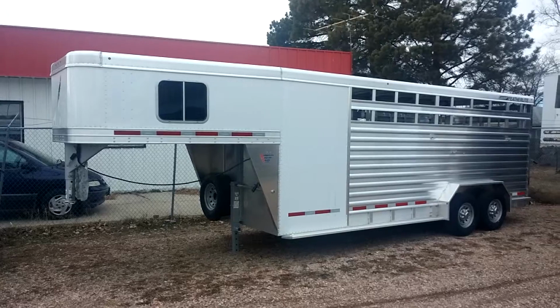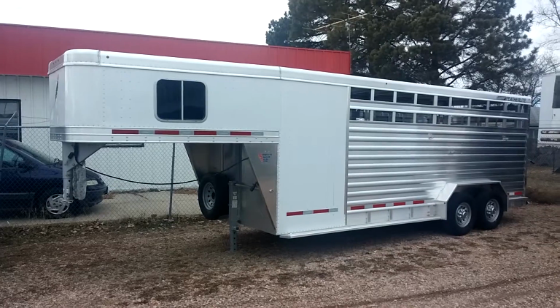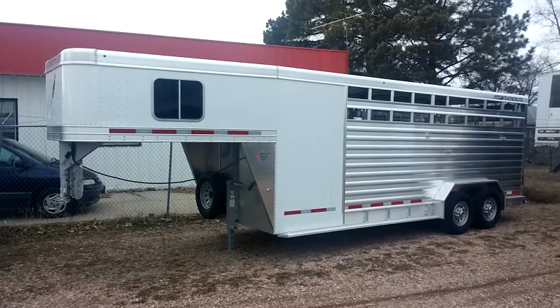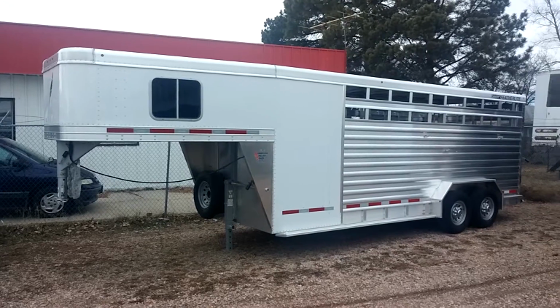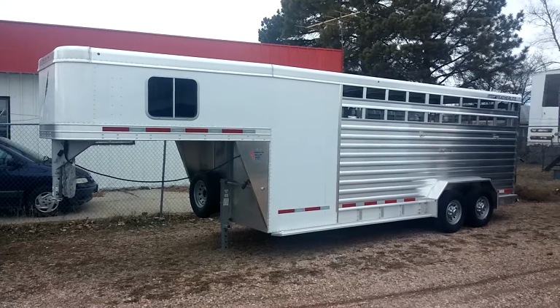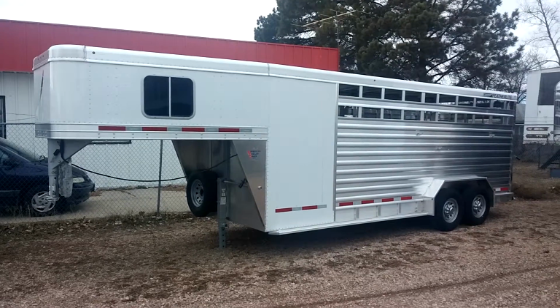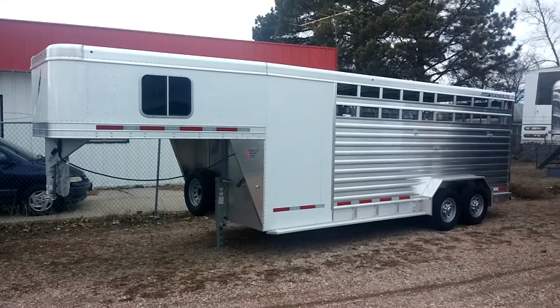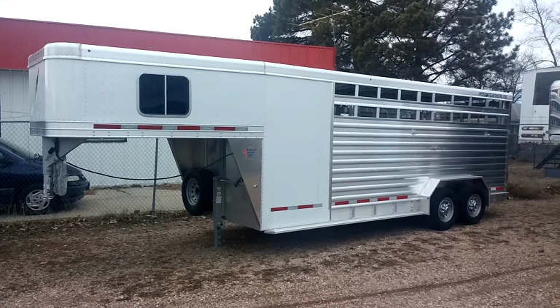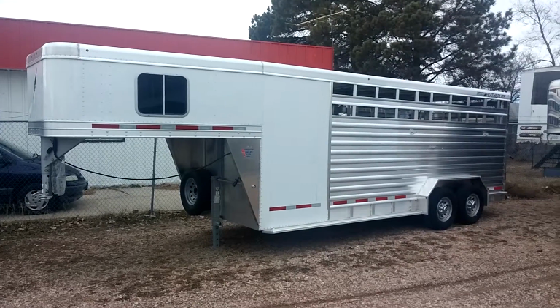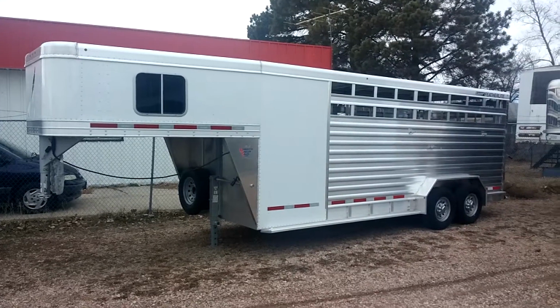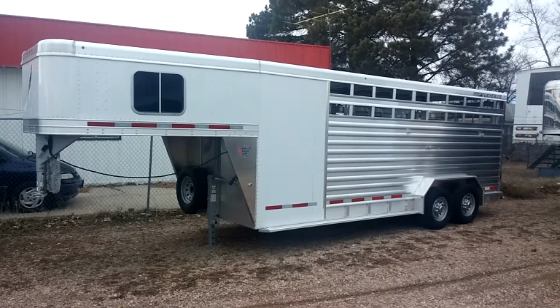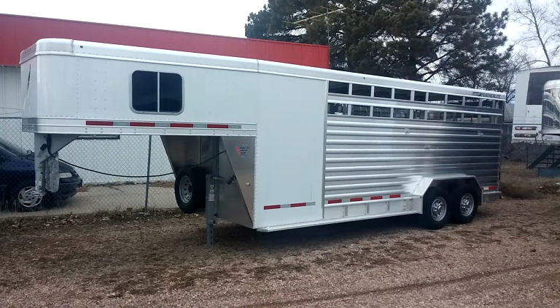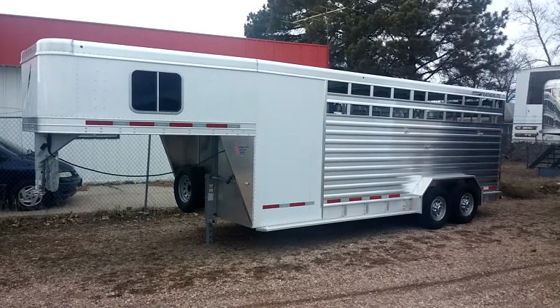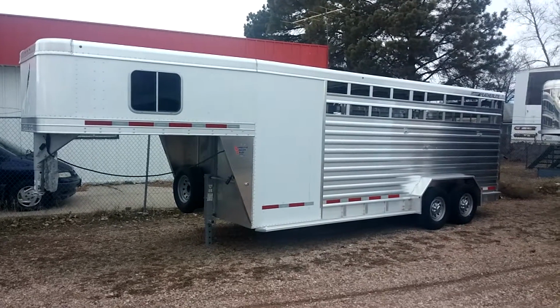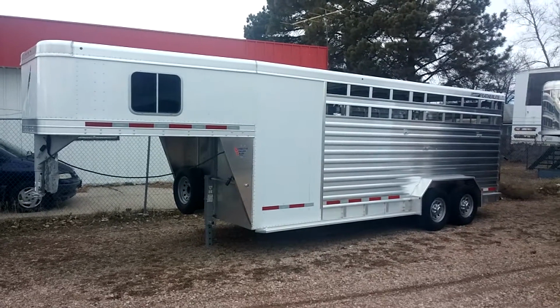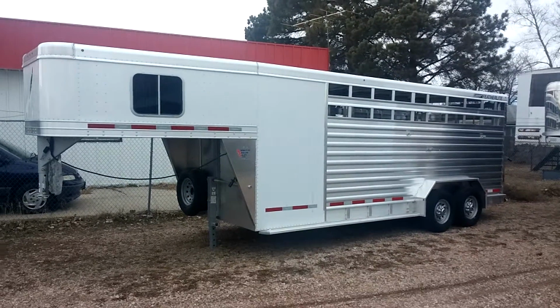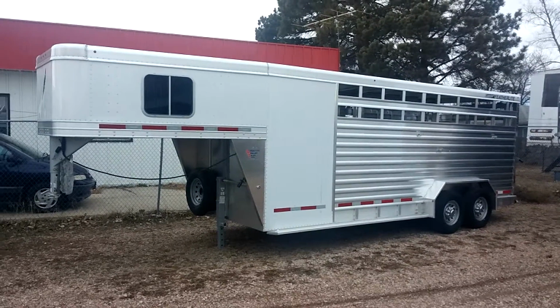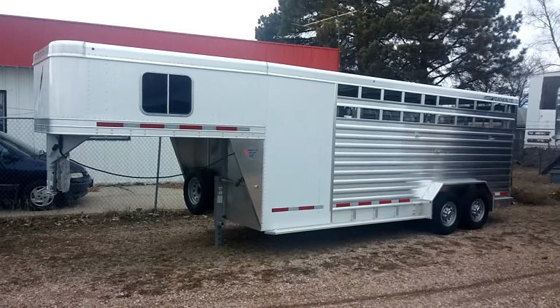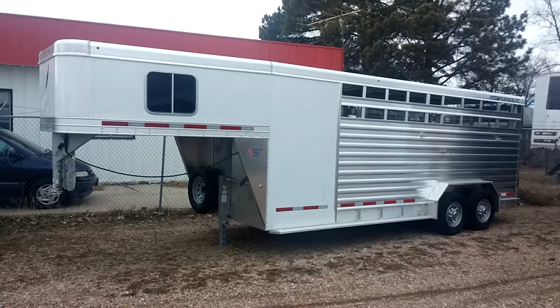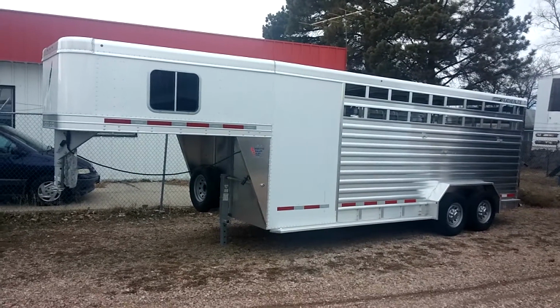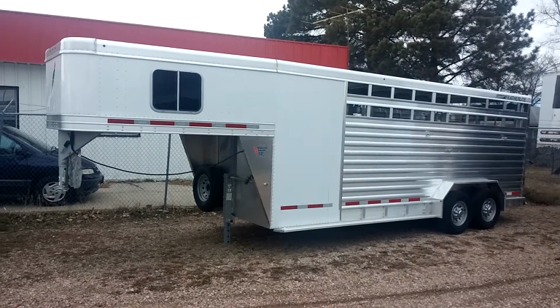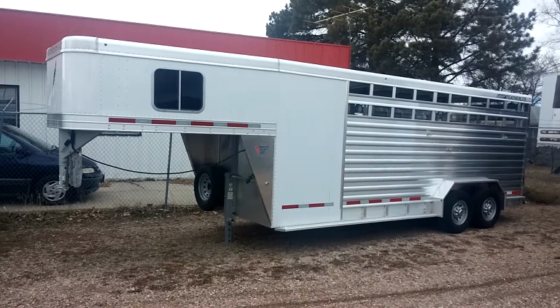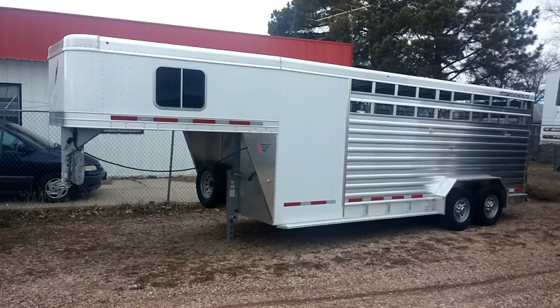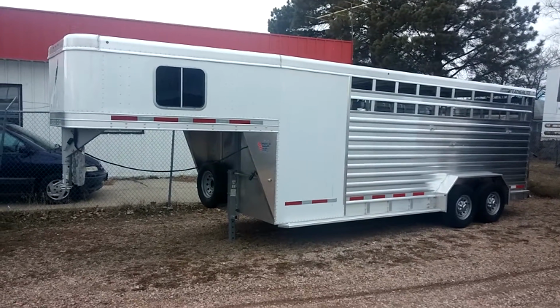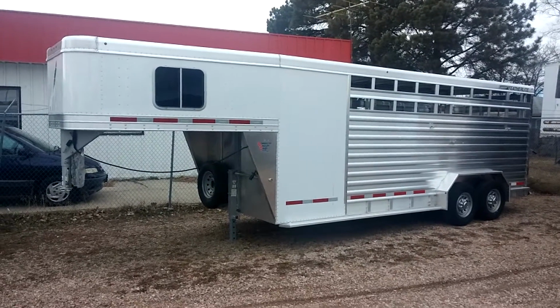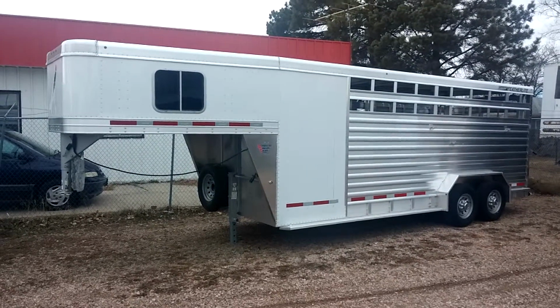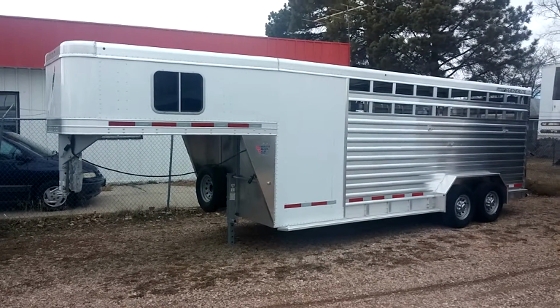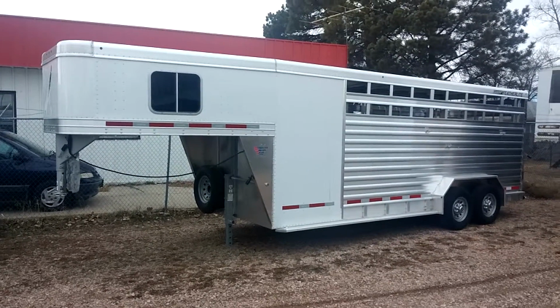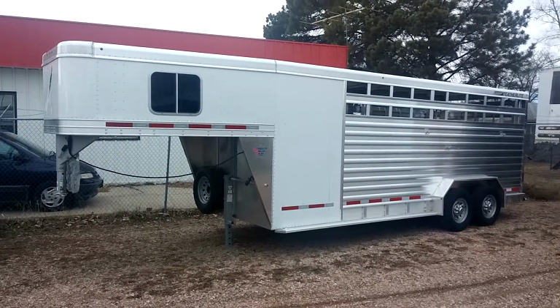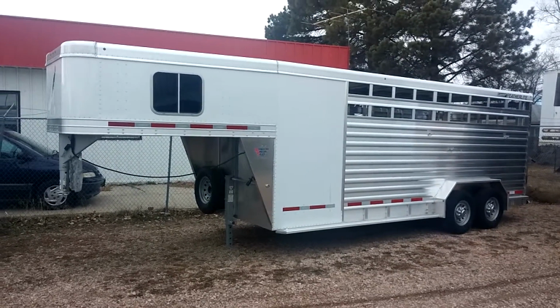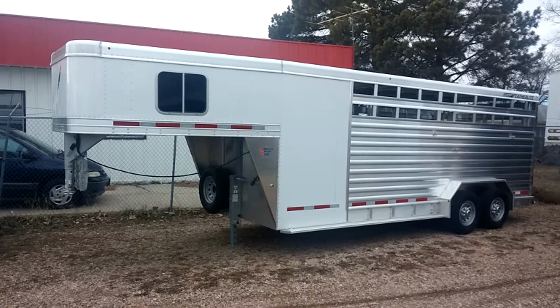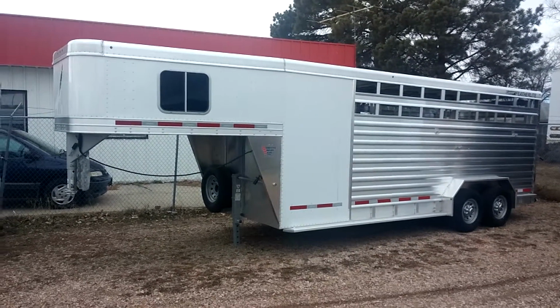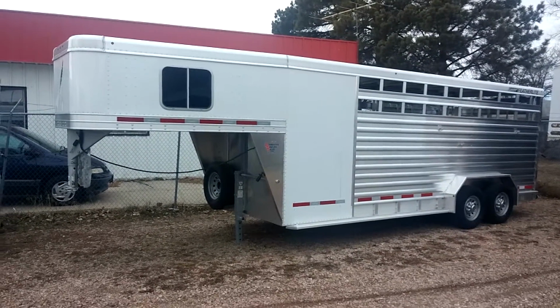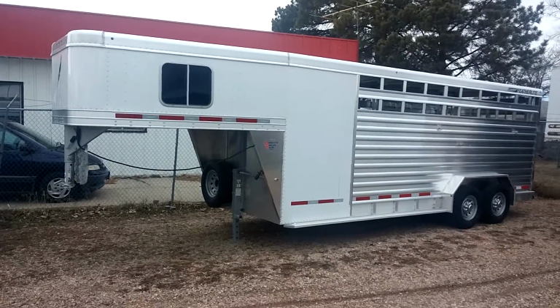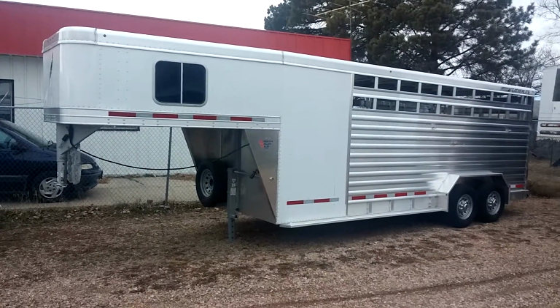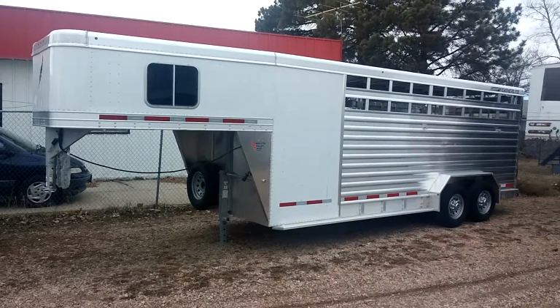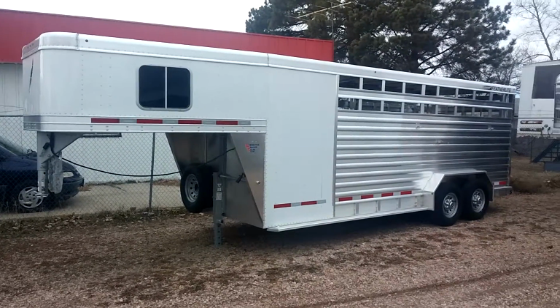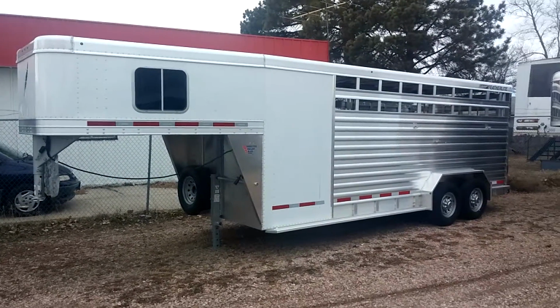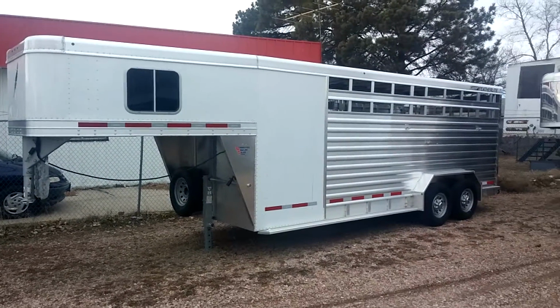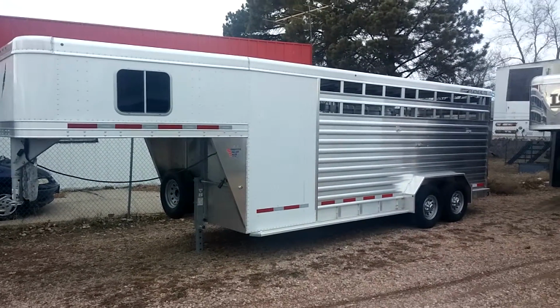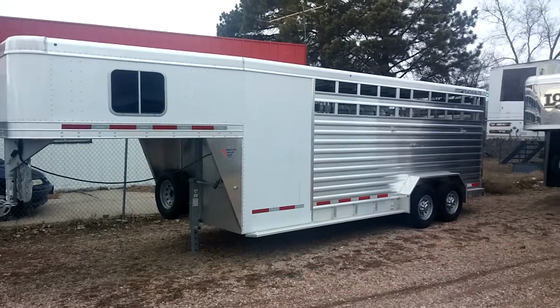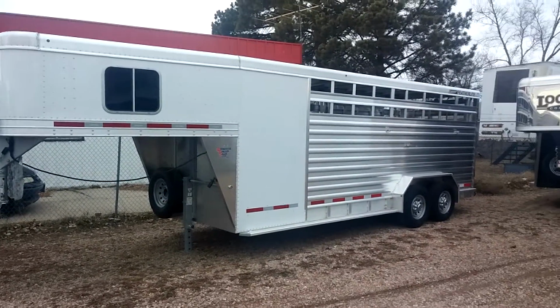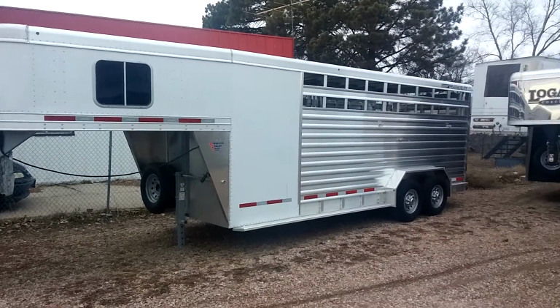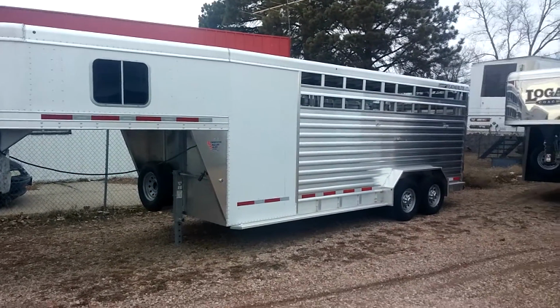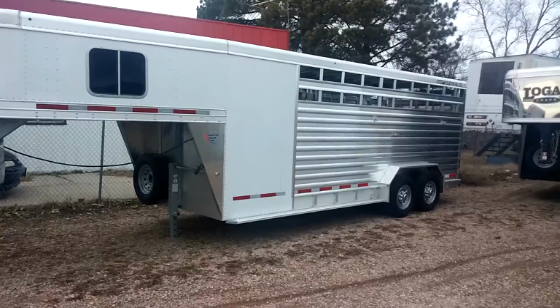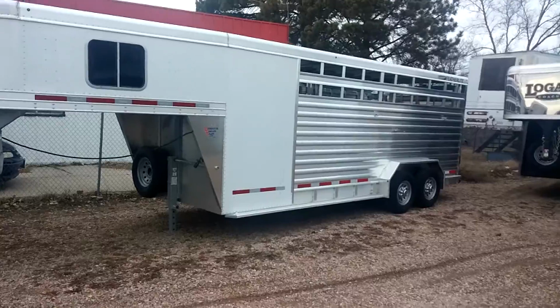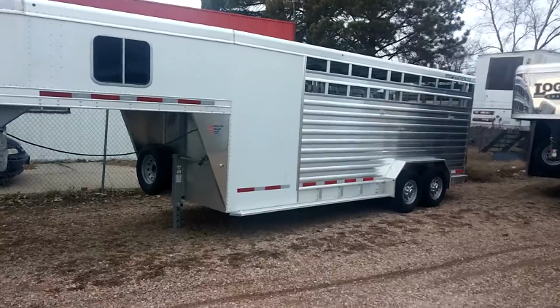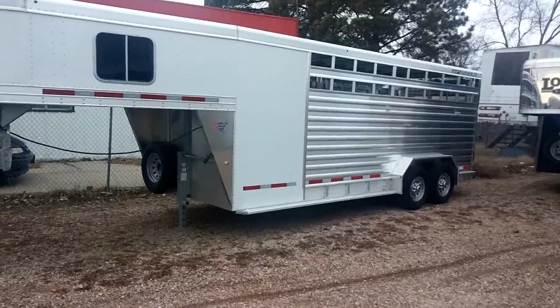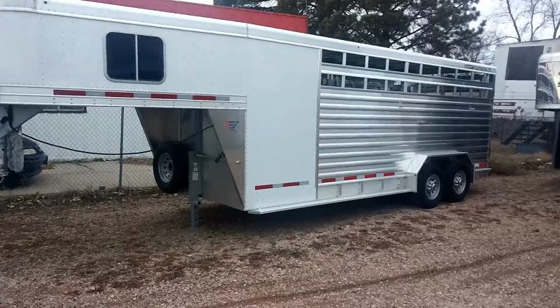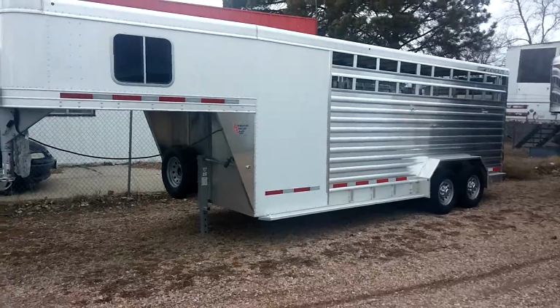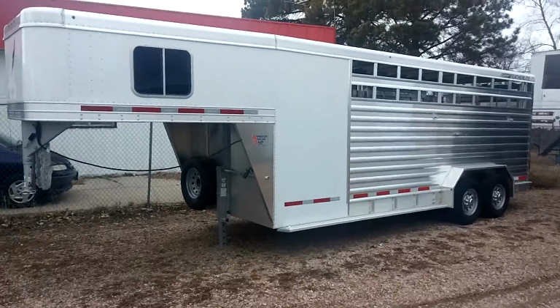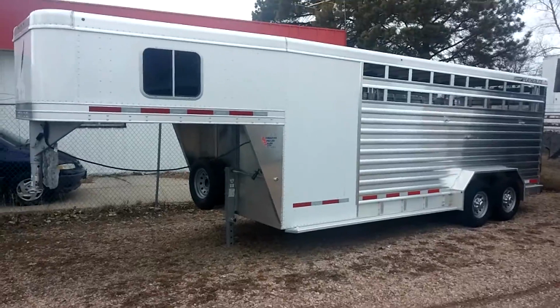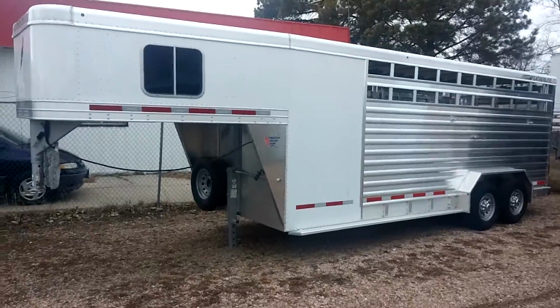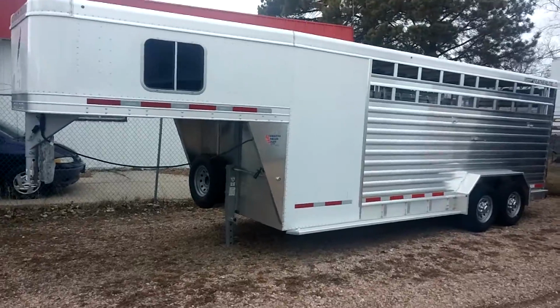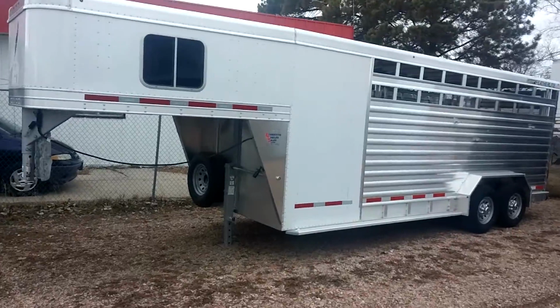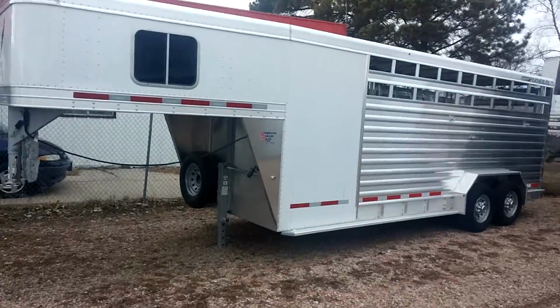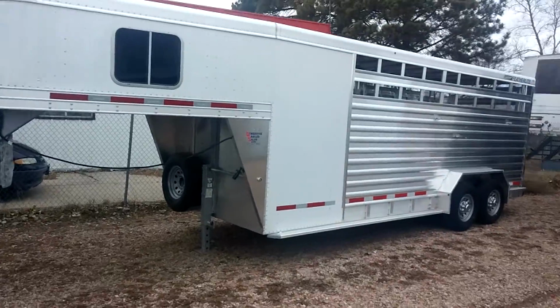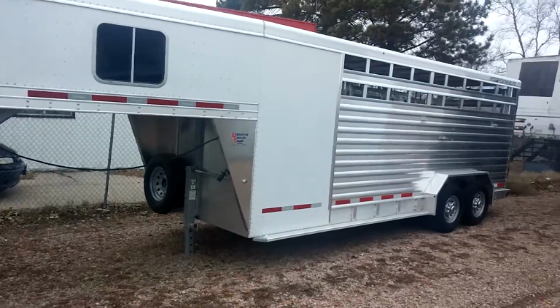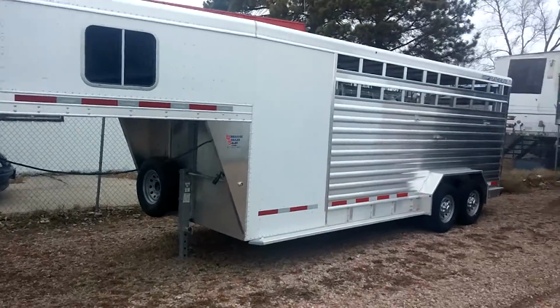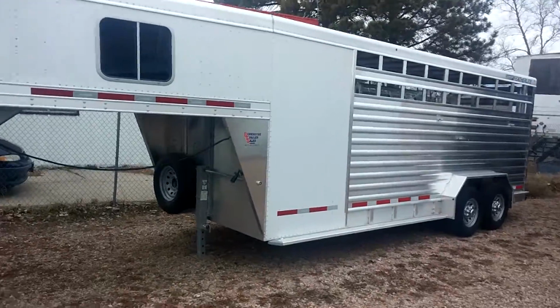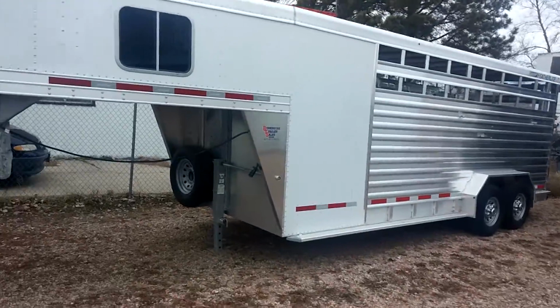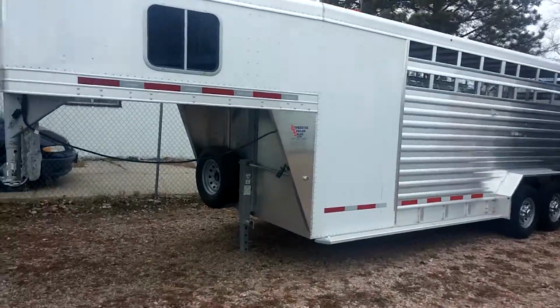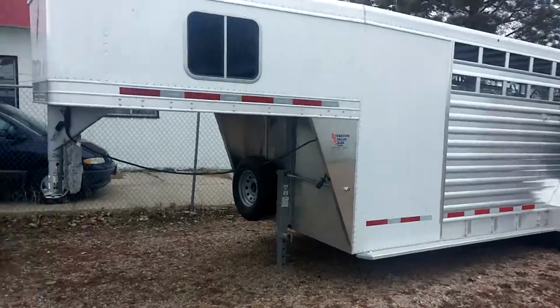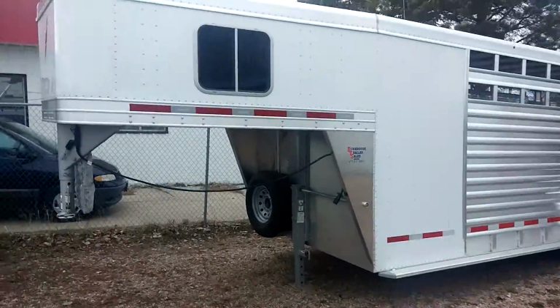This is Wes from Bunkhouse Trailers. I'm going to show you a 2016 Featherlite 20-foot stock combo.